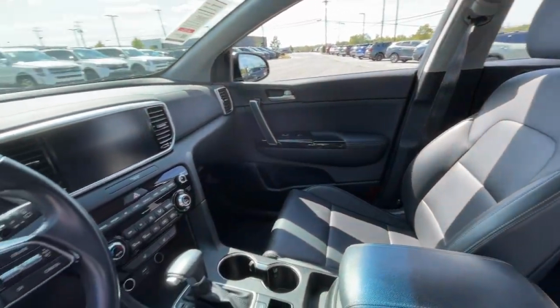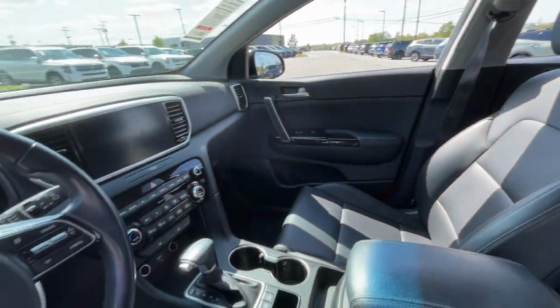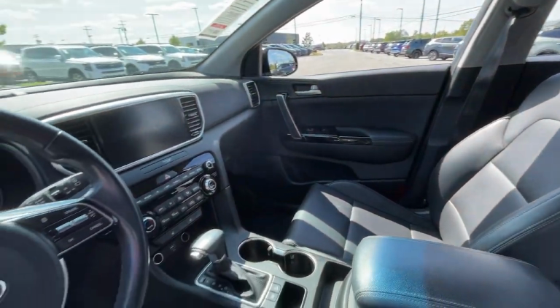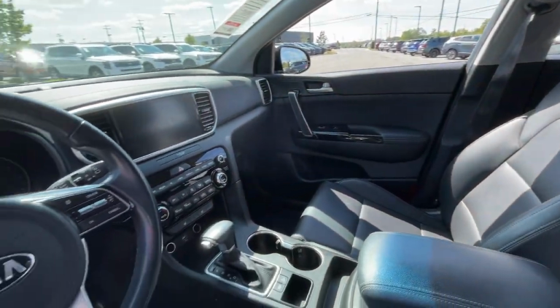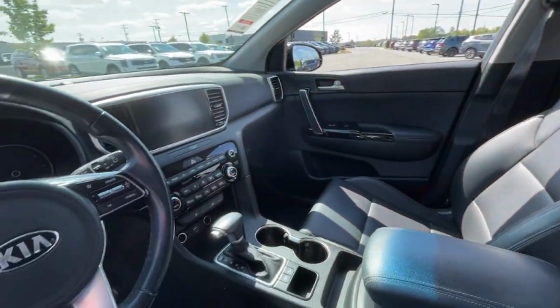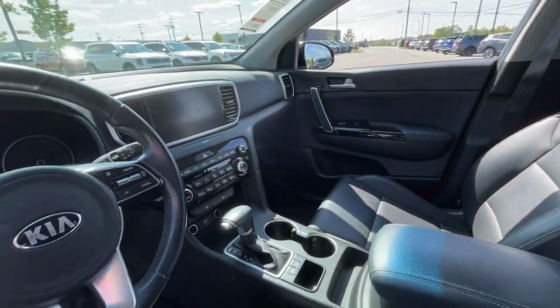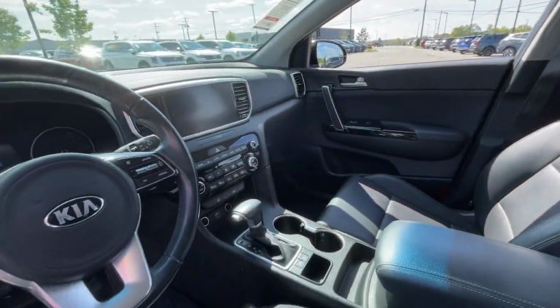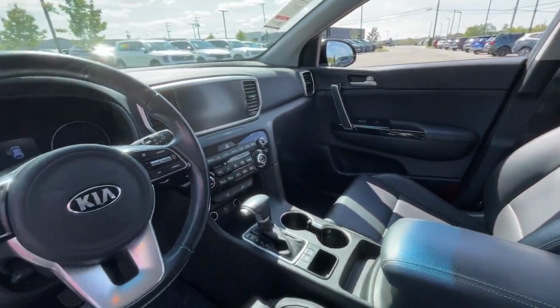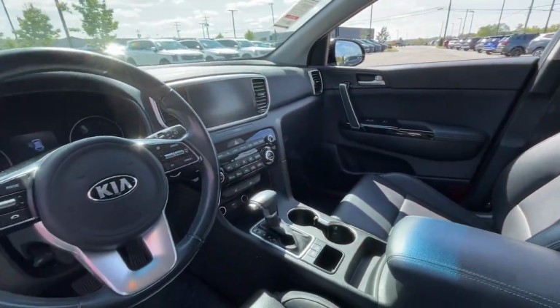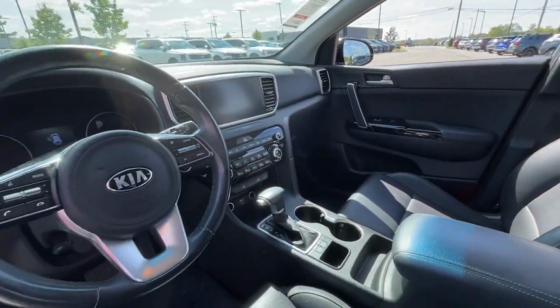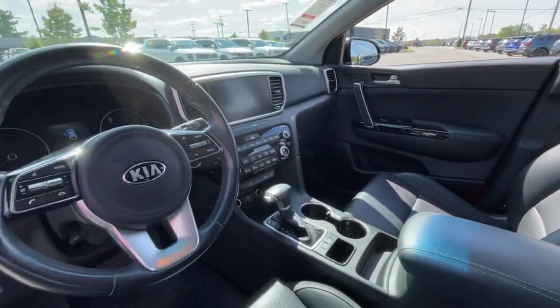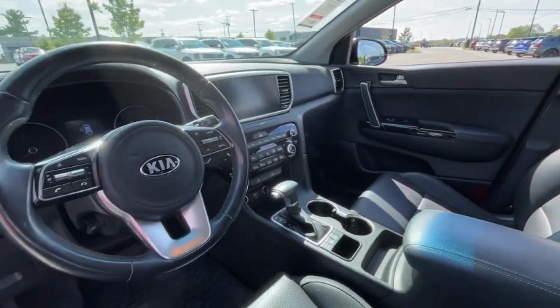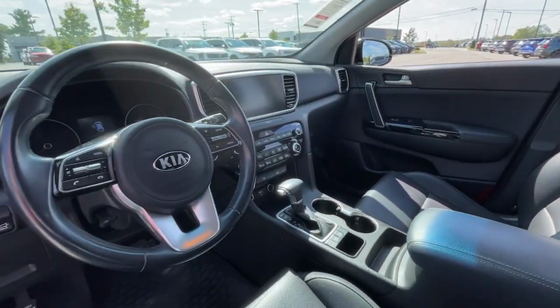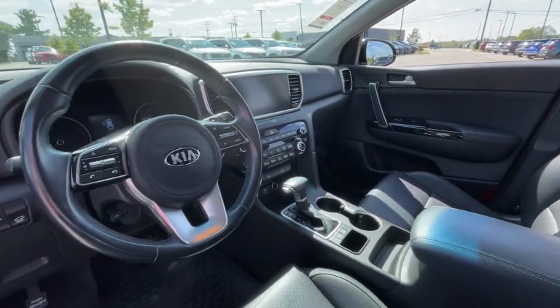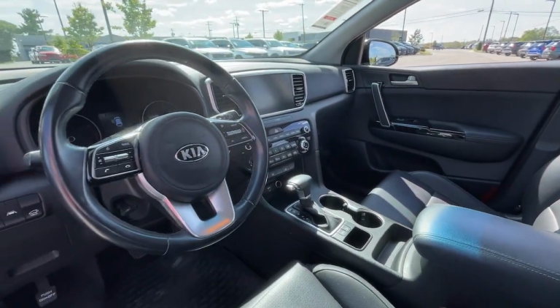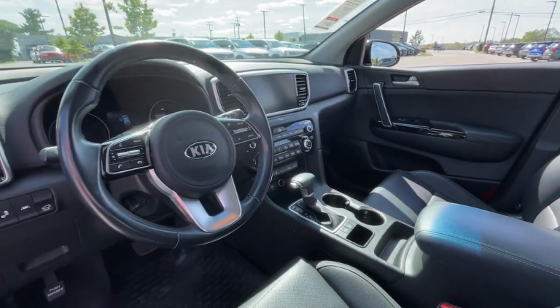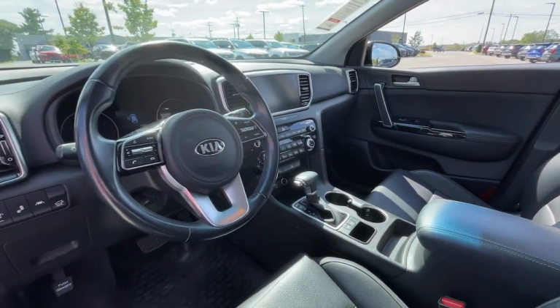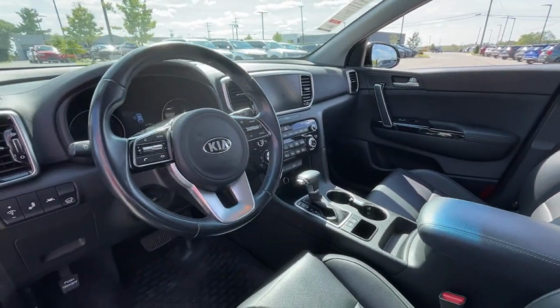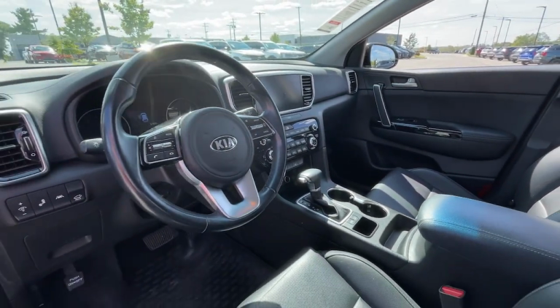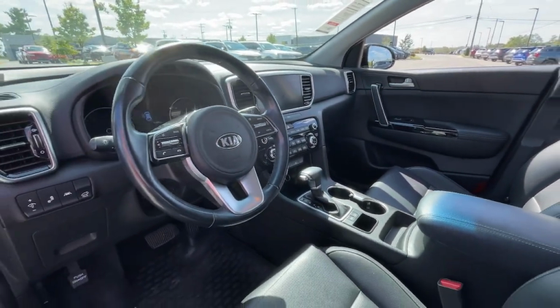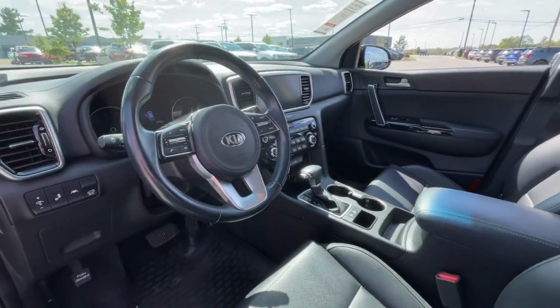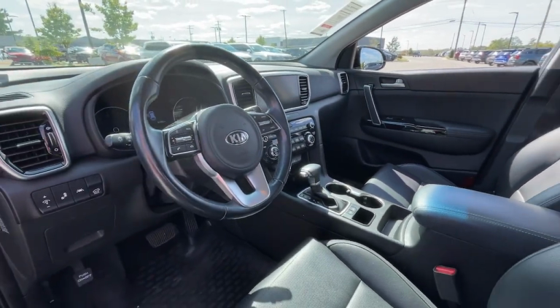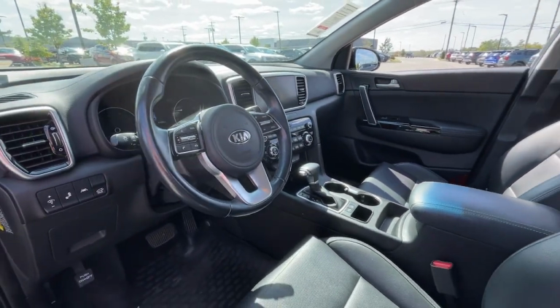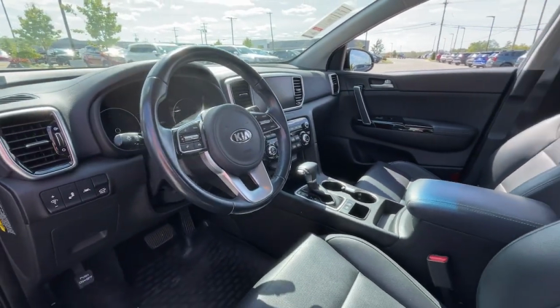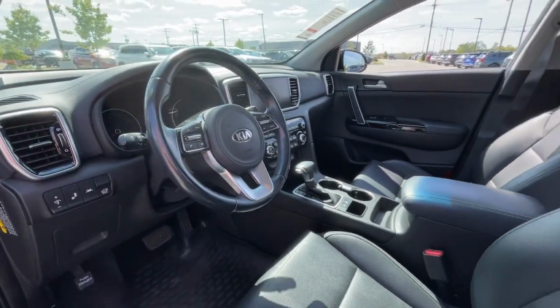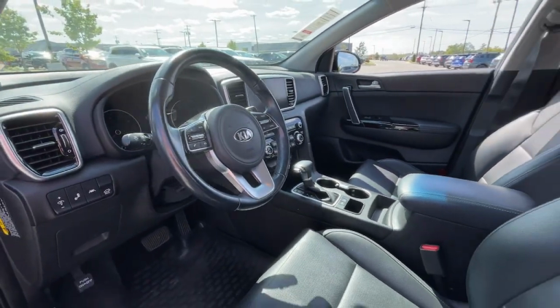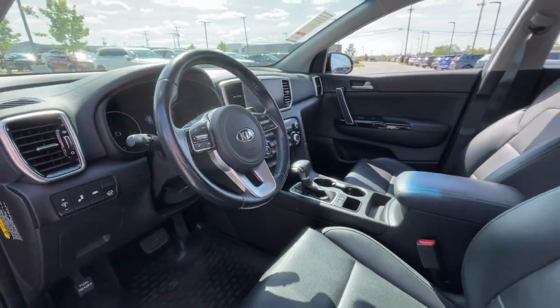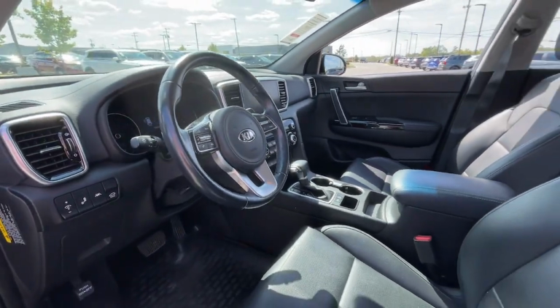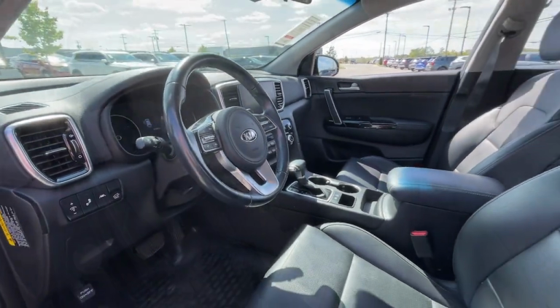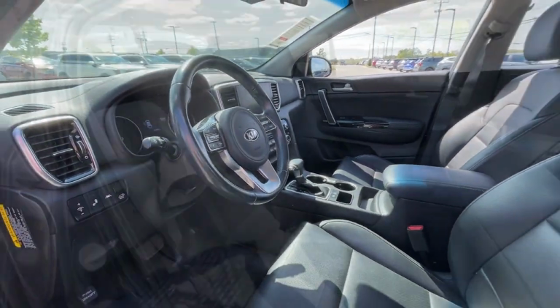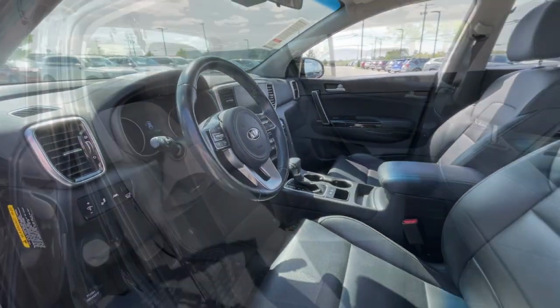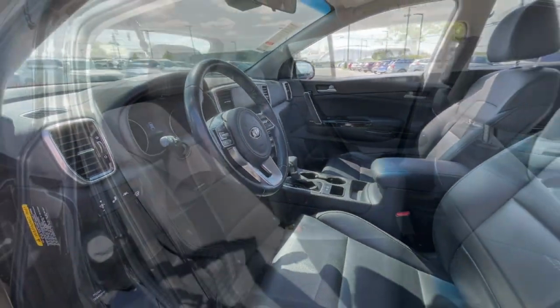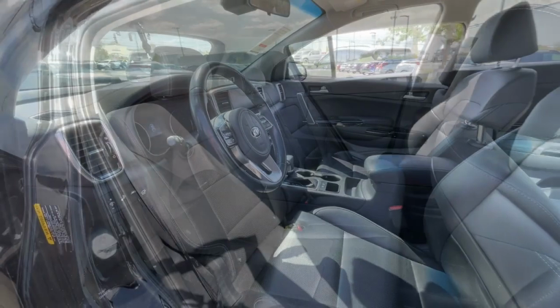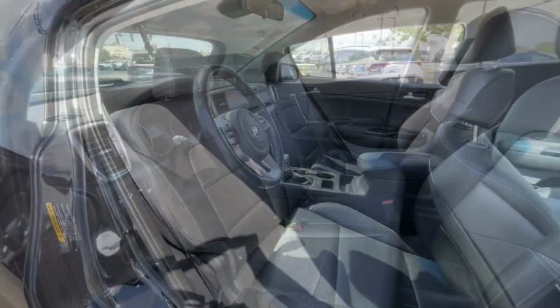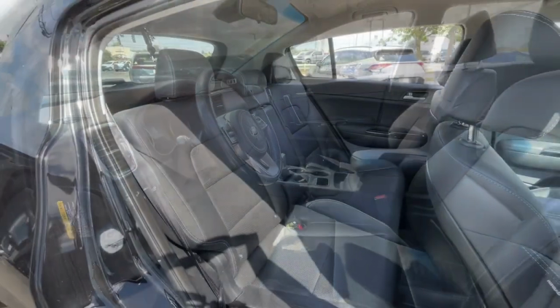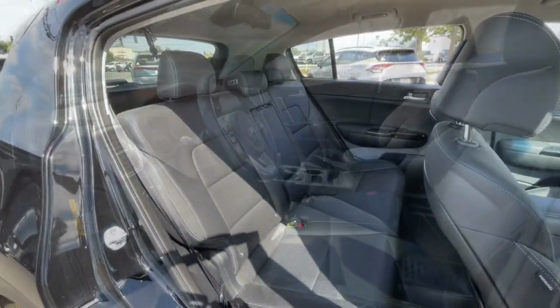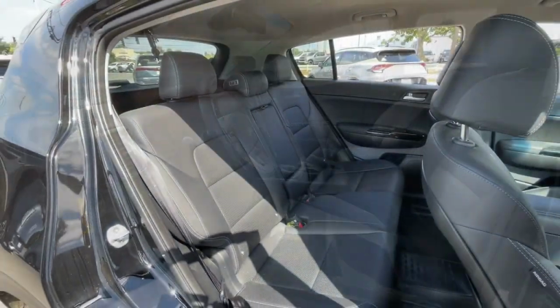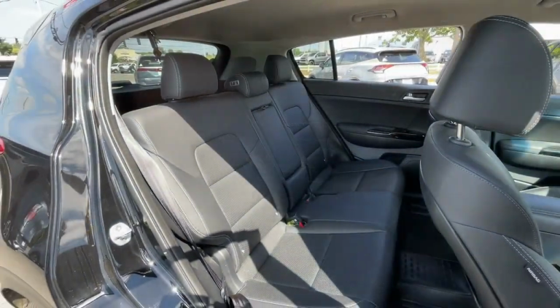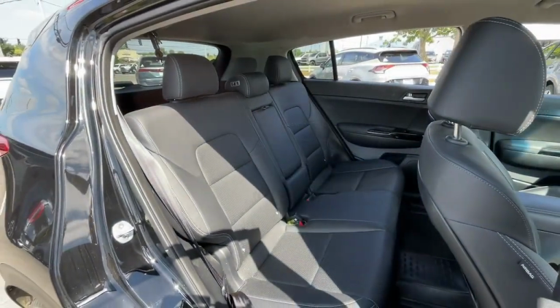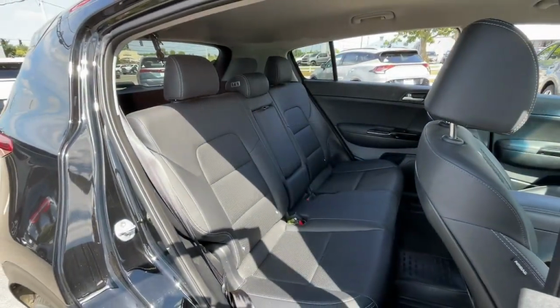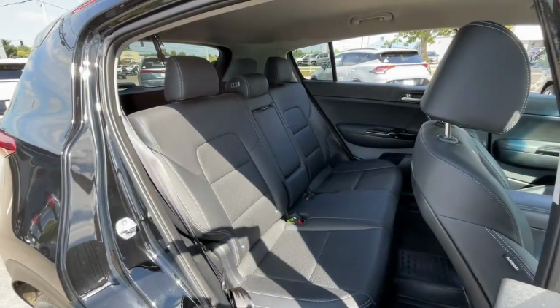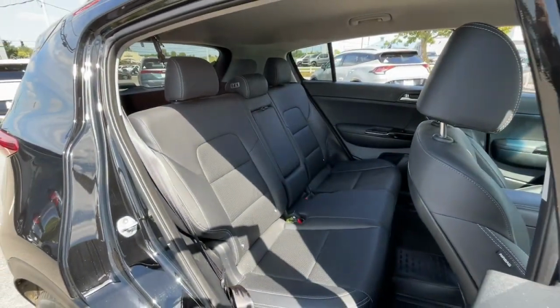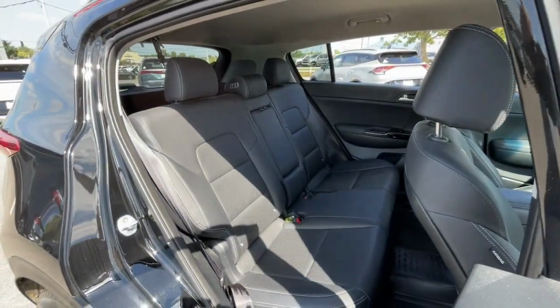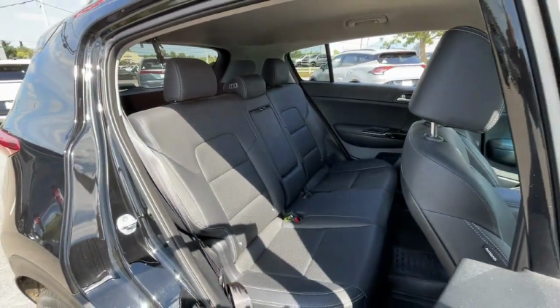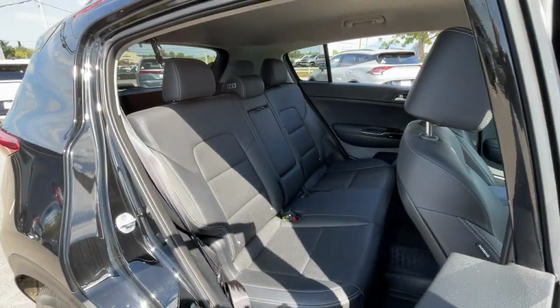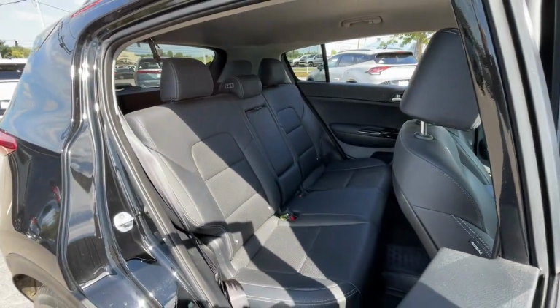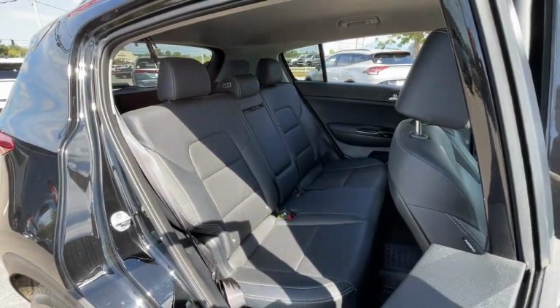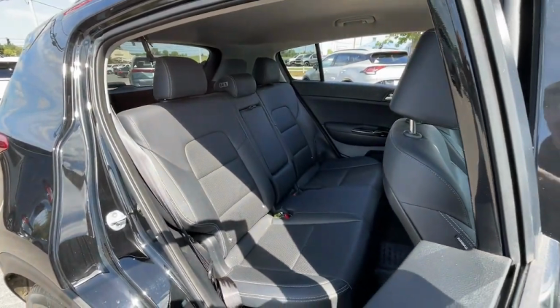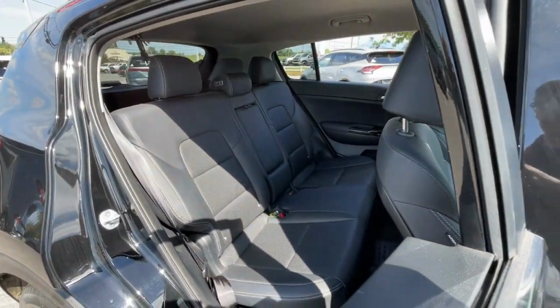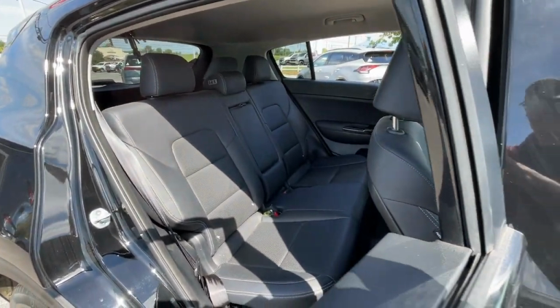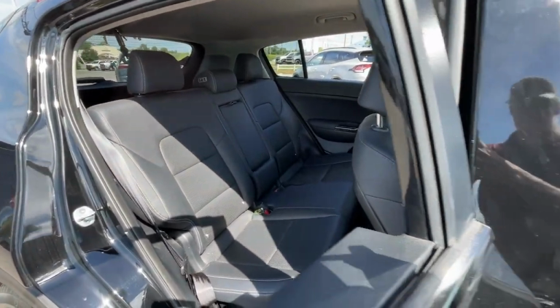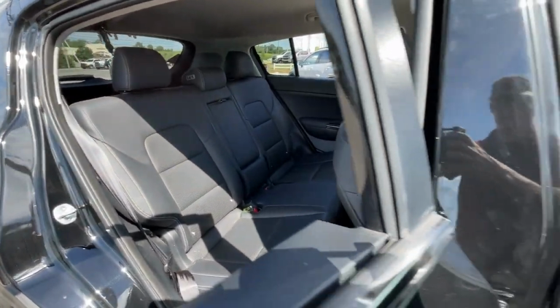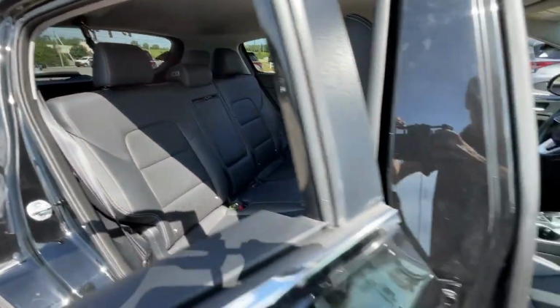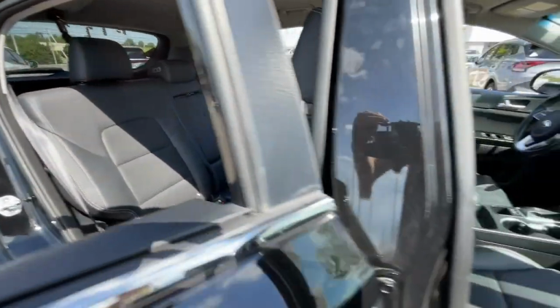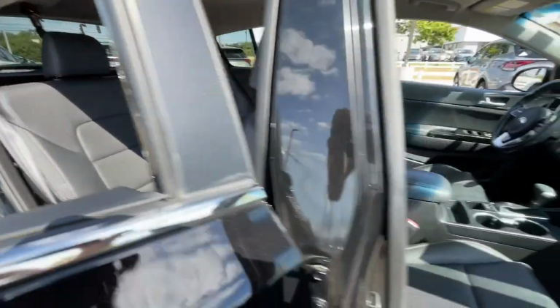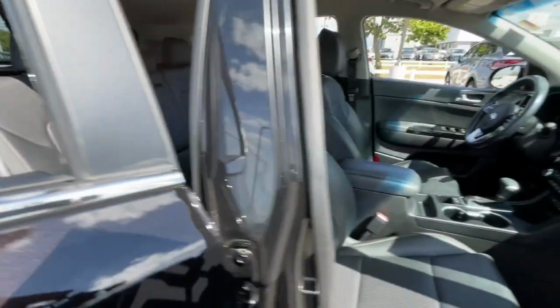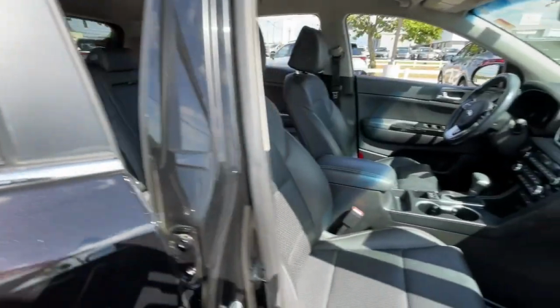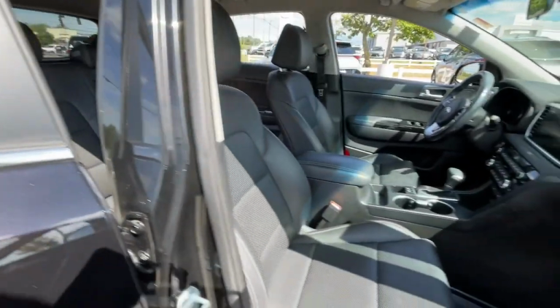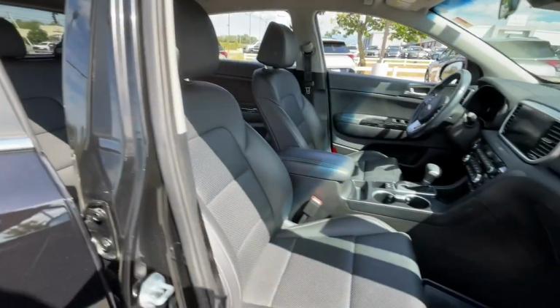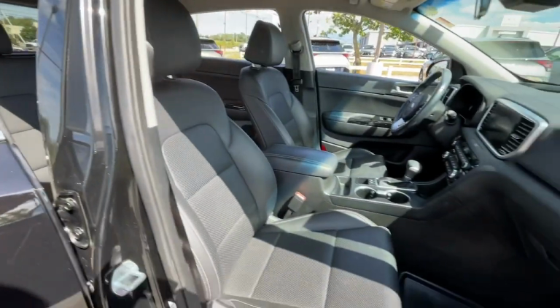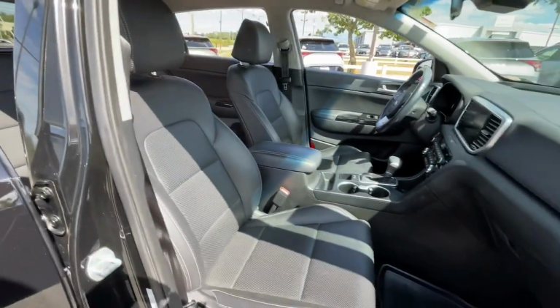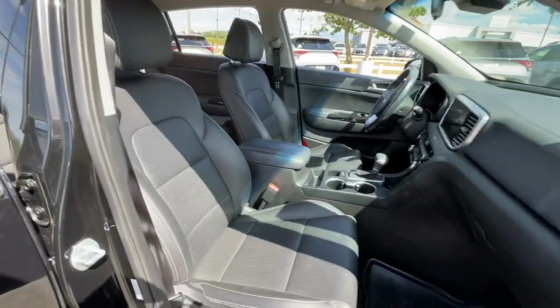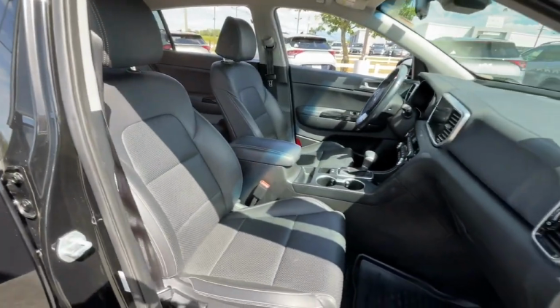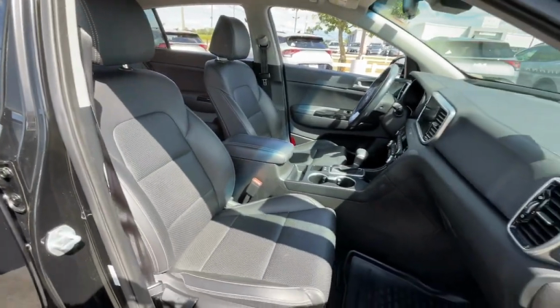You'll love its impeccable quality, sporty style, and athletic handling, not to mention its impressive suite of safety features.